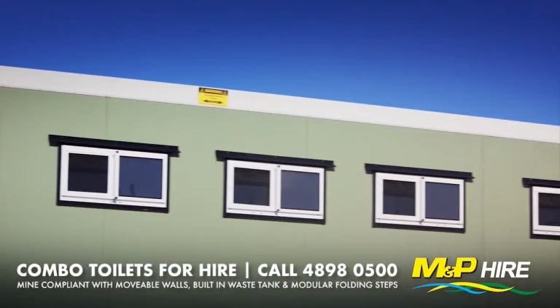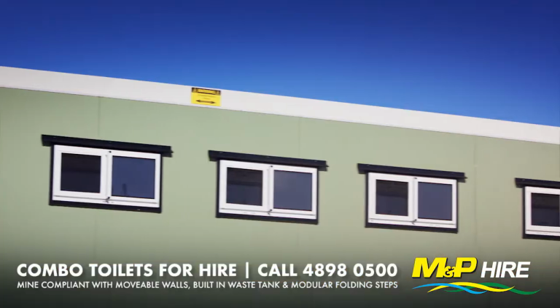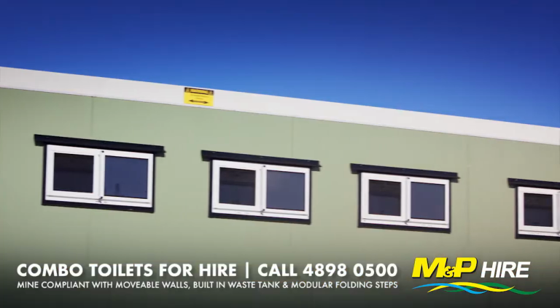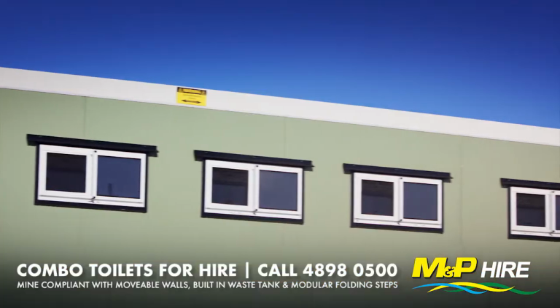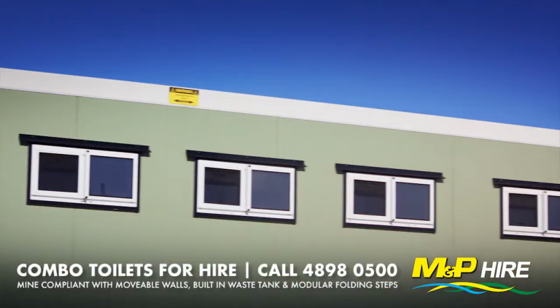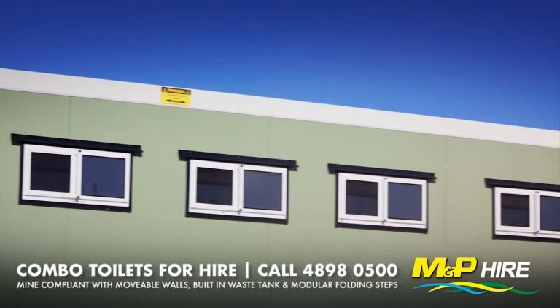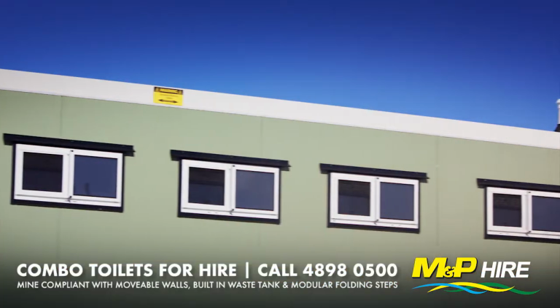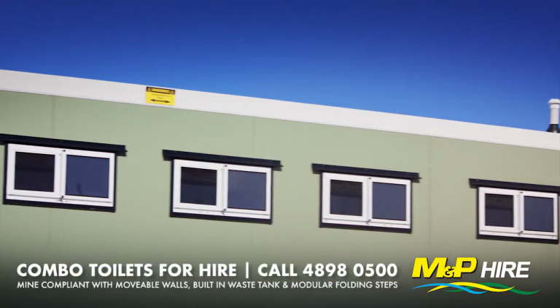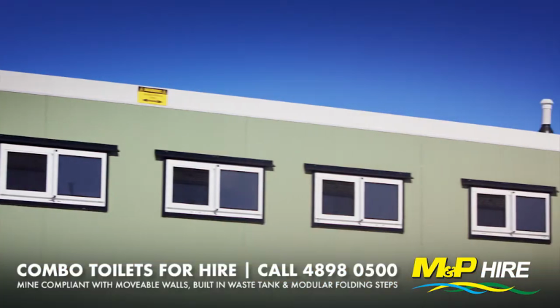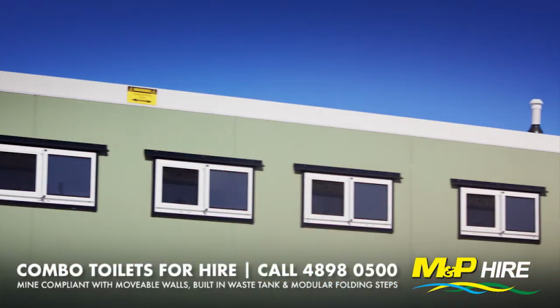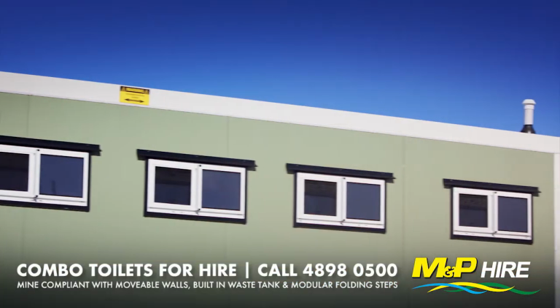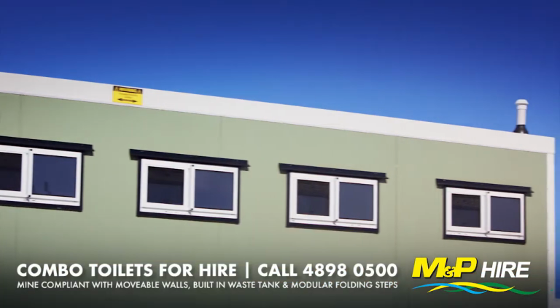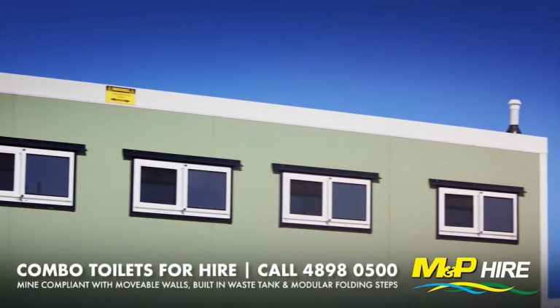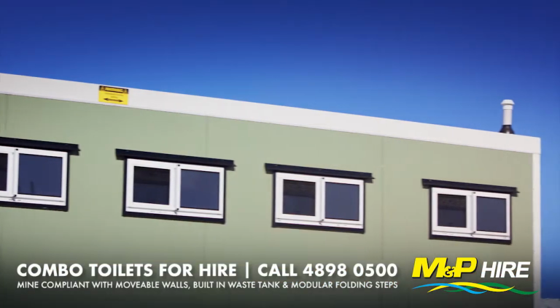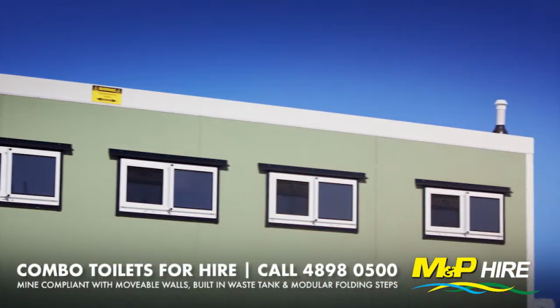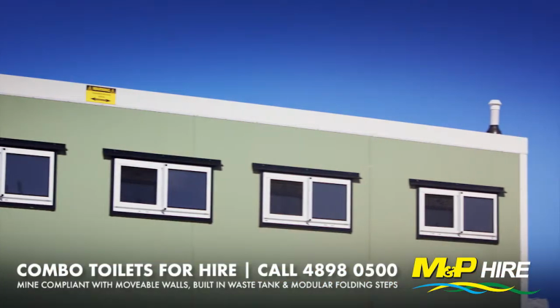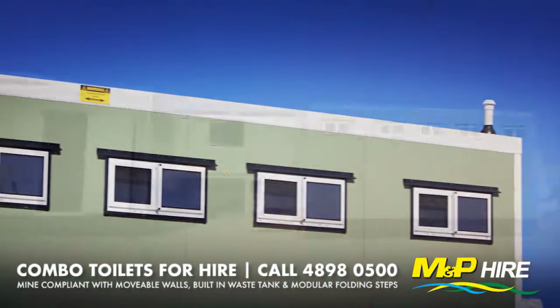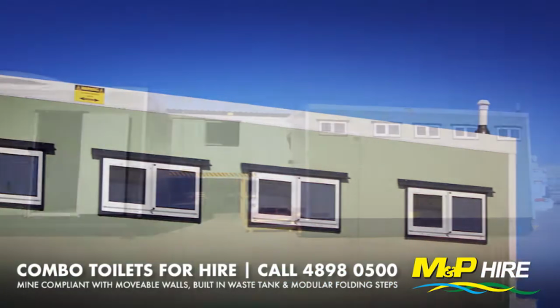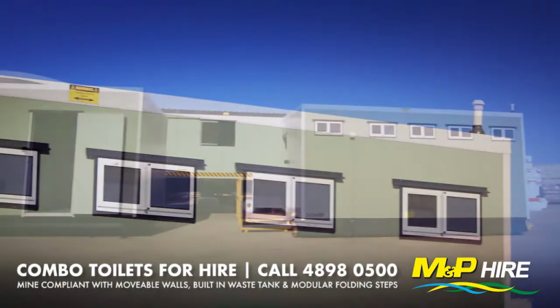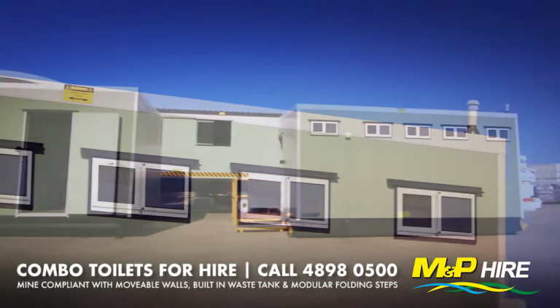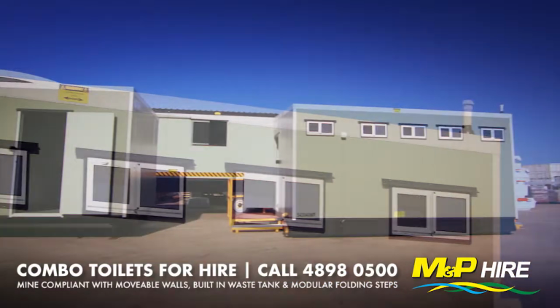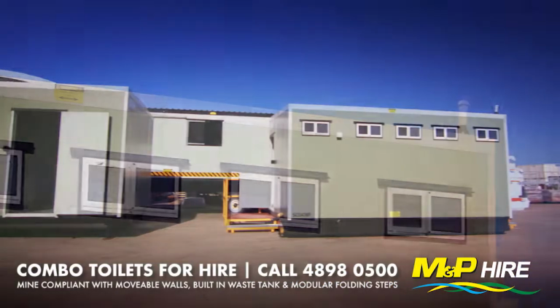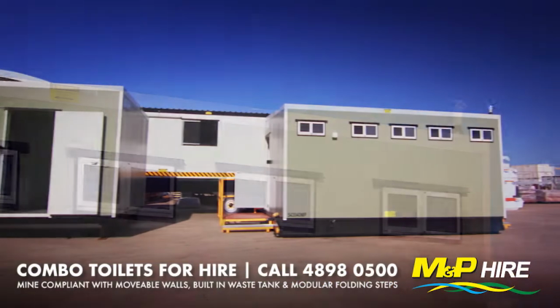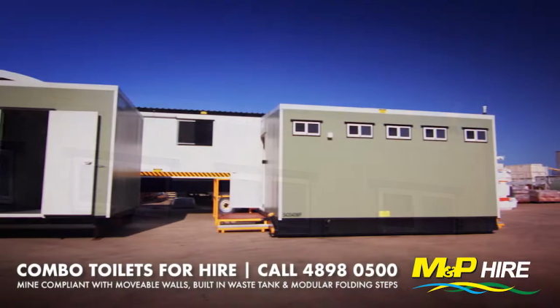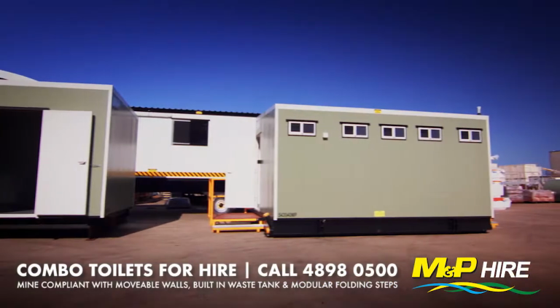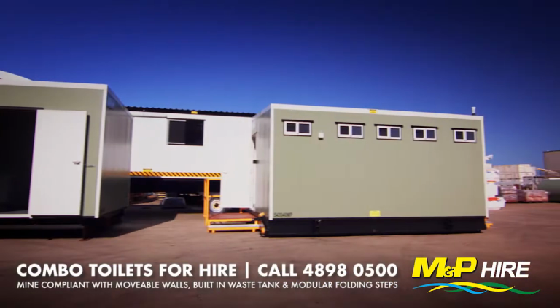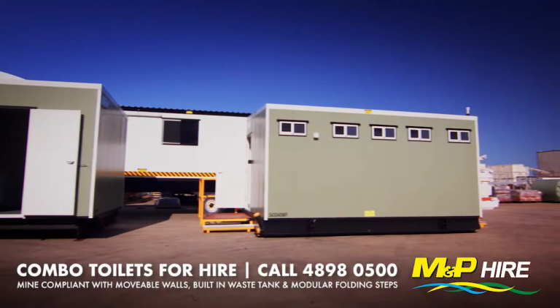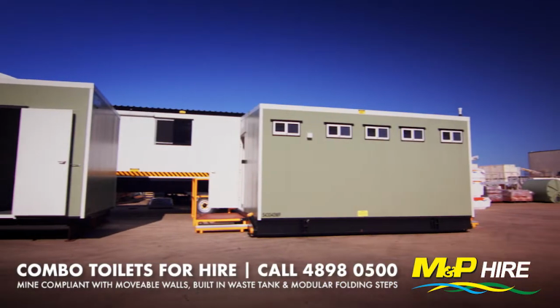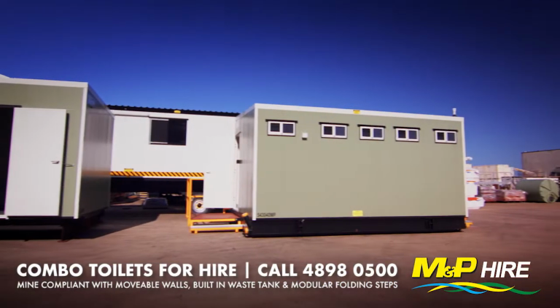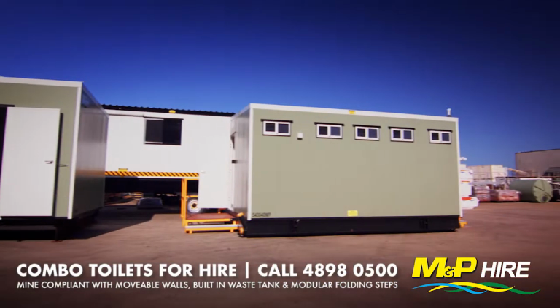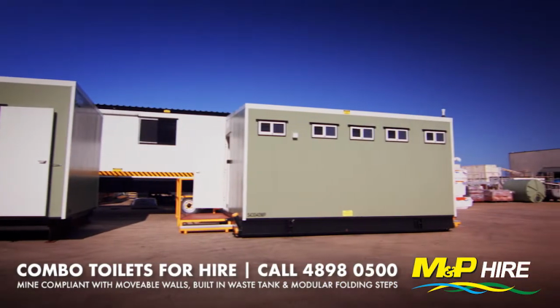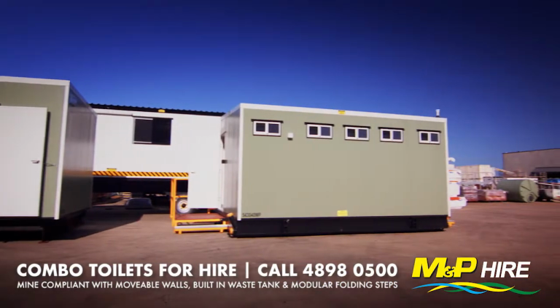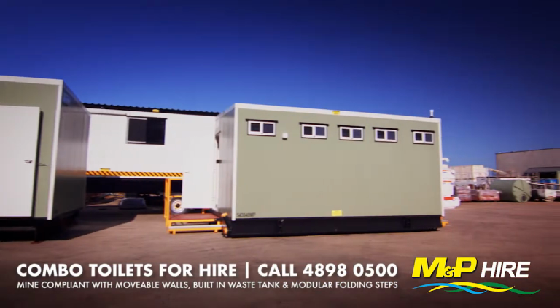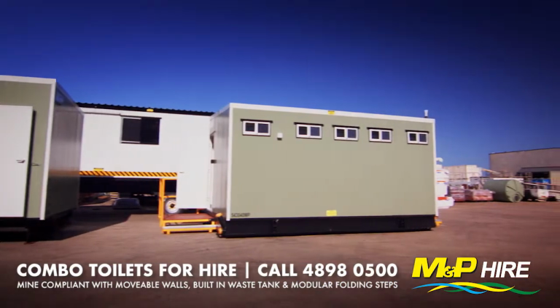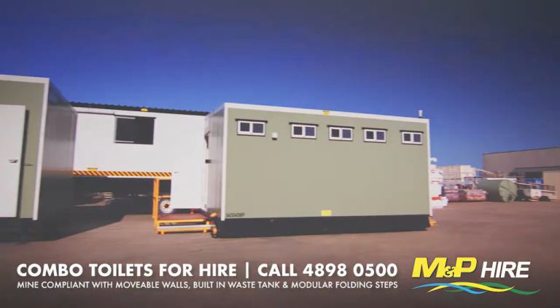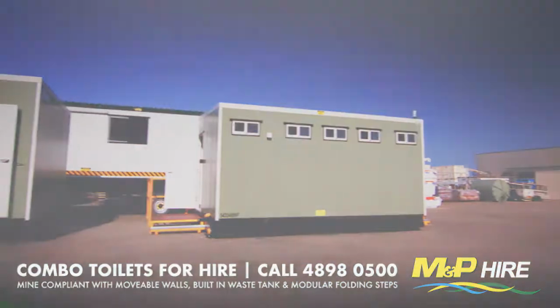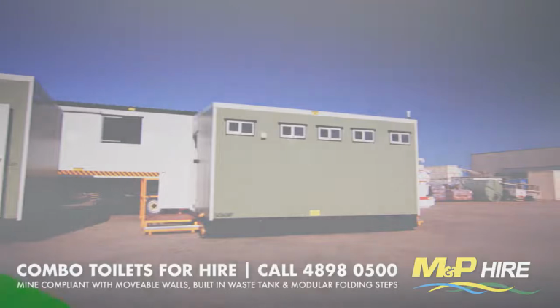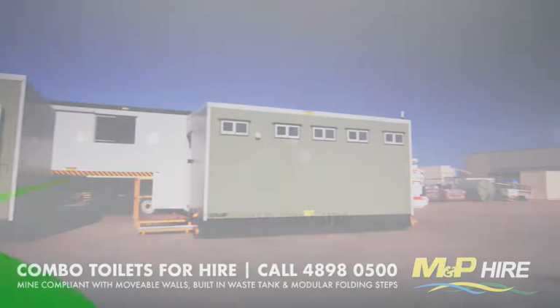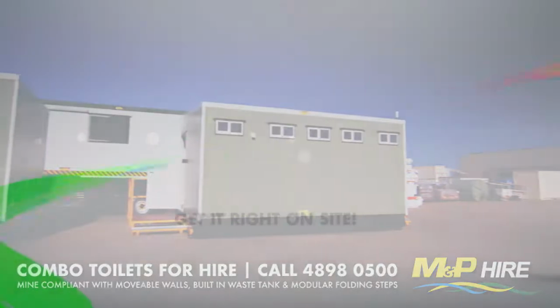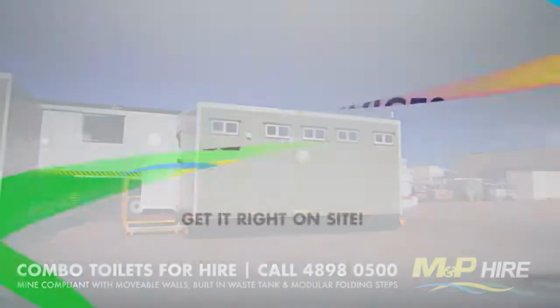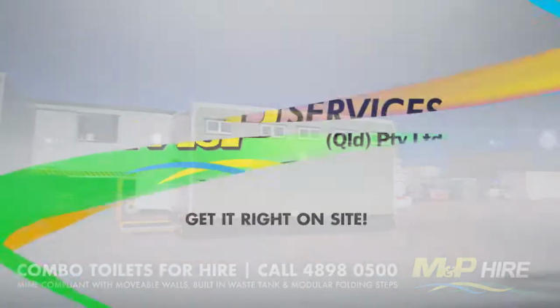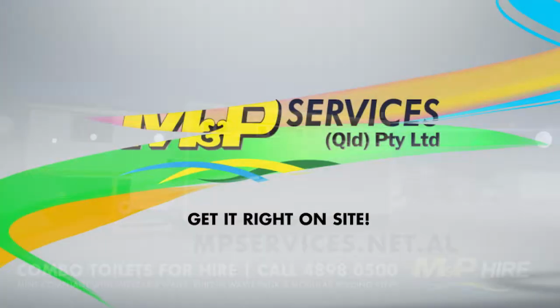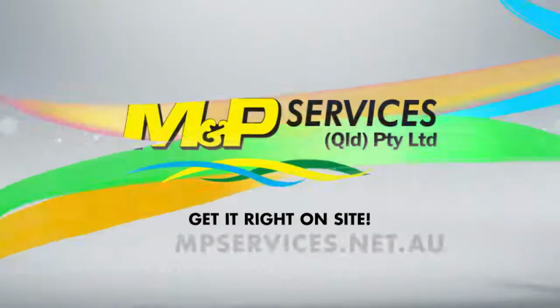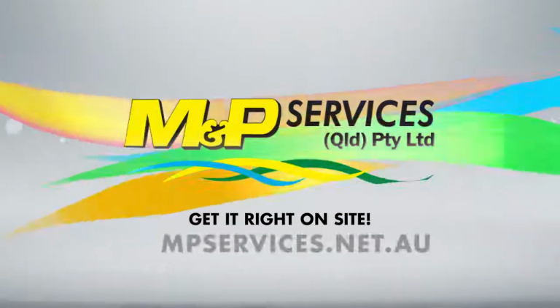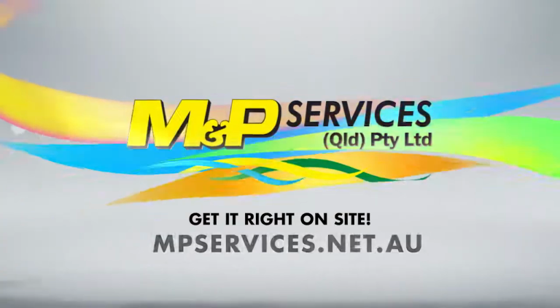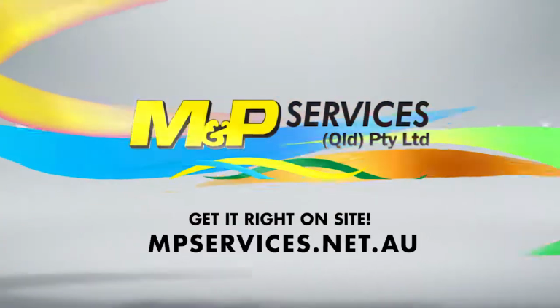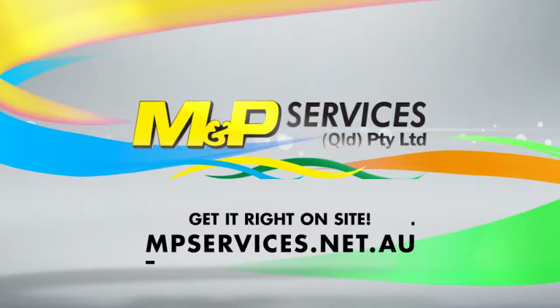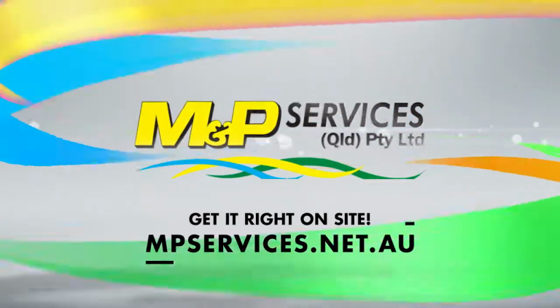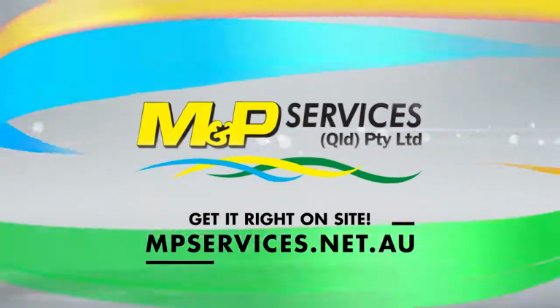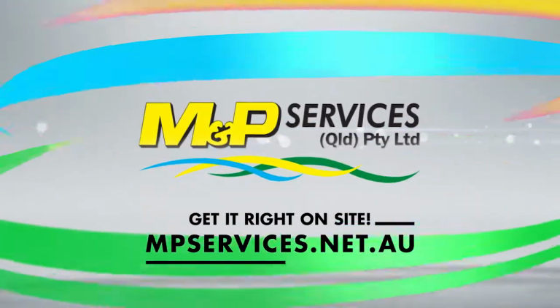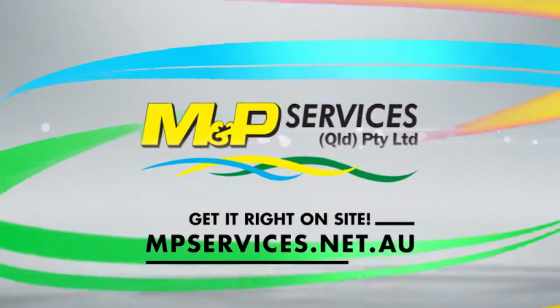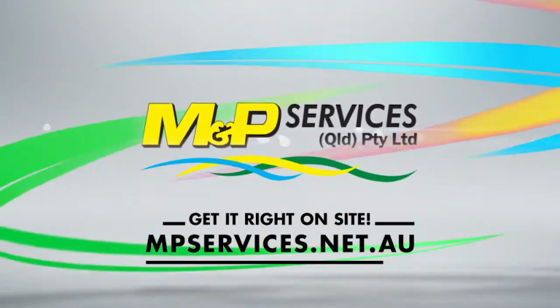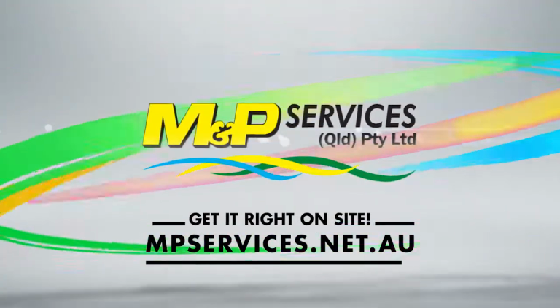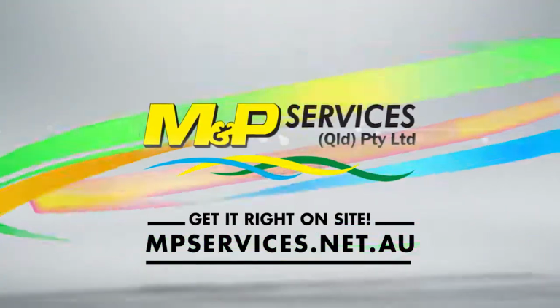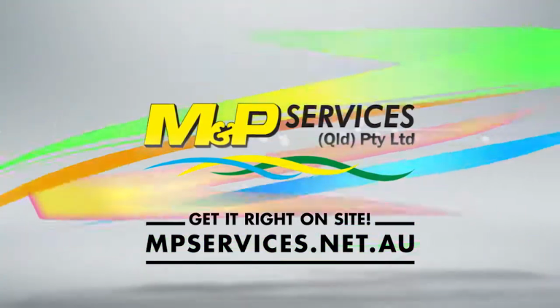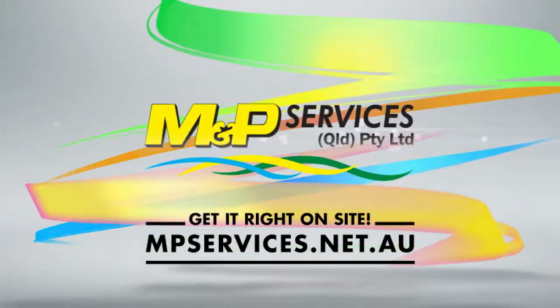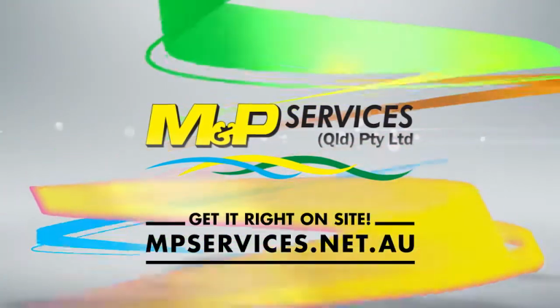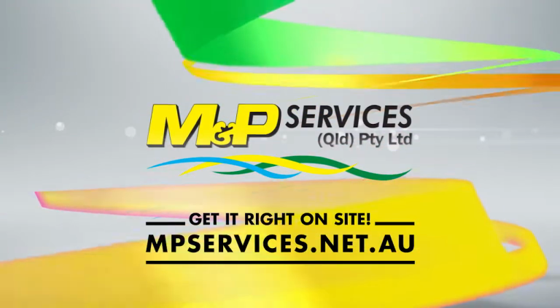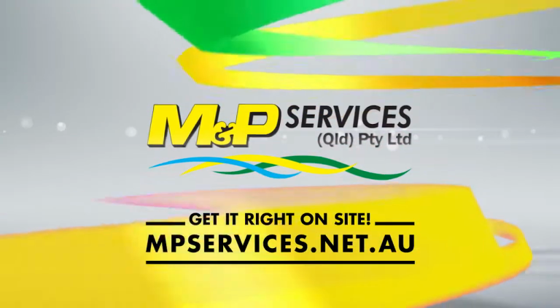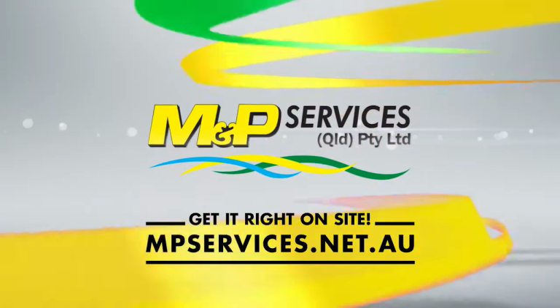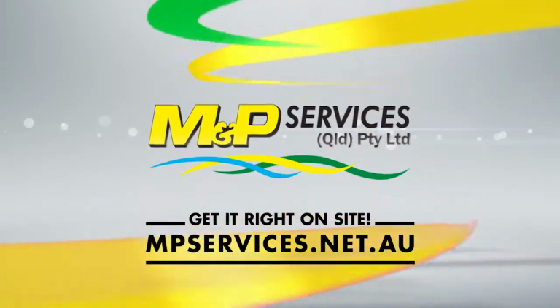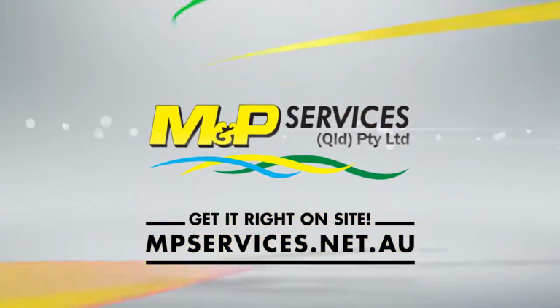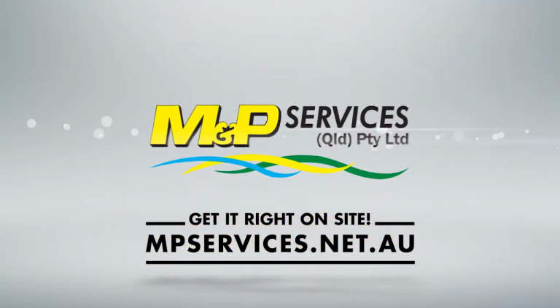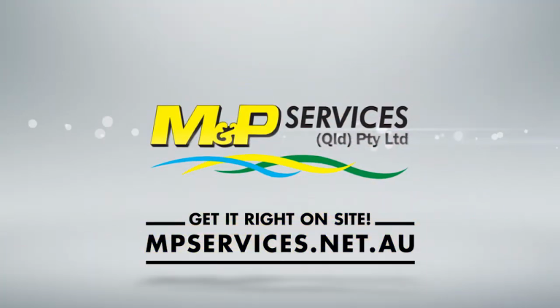Mine compliant combo toilets, available now at MNP Hire. Get it right on site with MNP Hire.